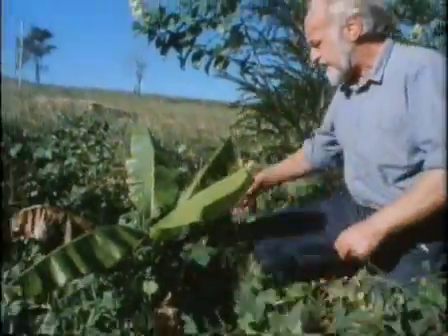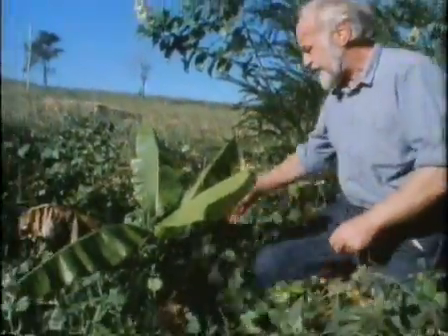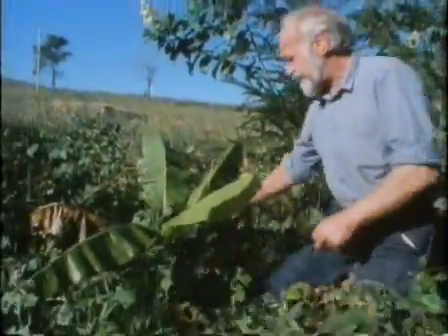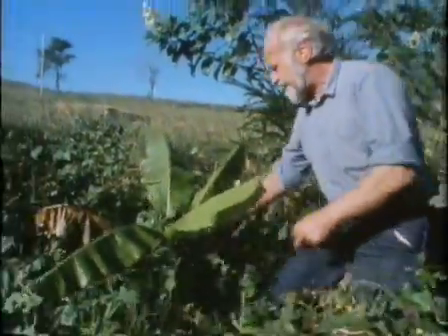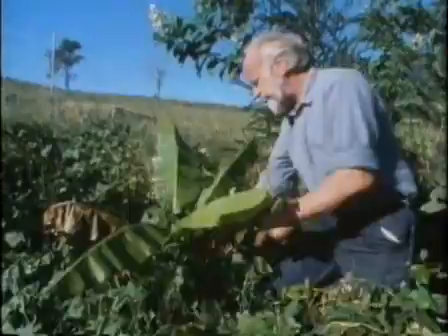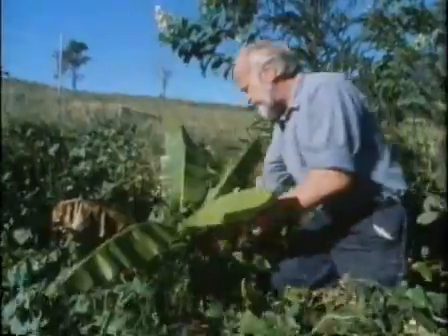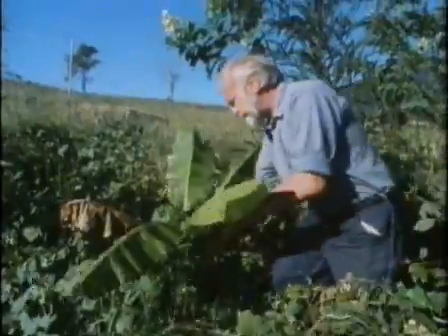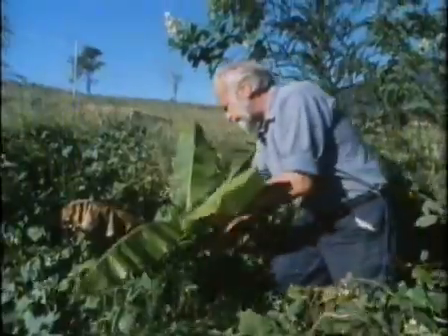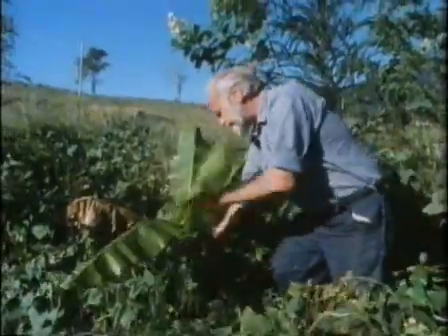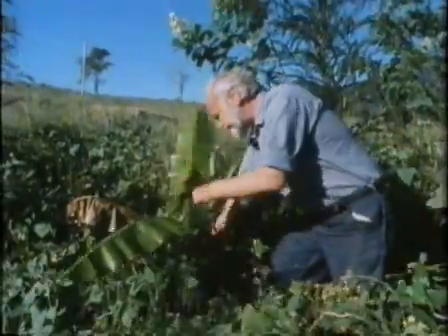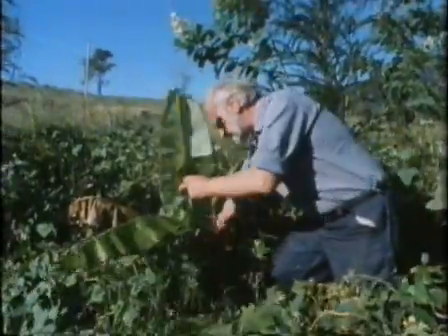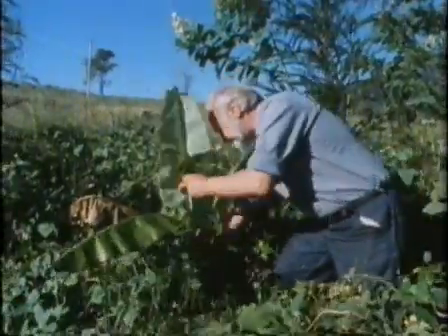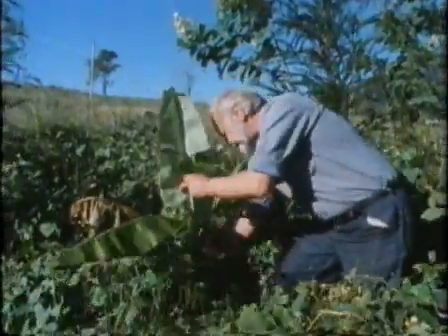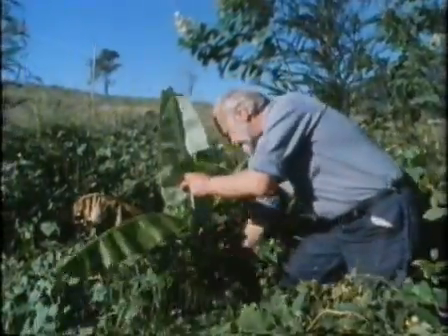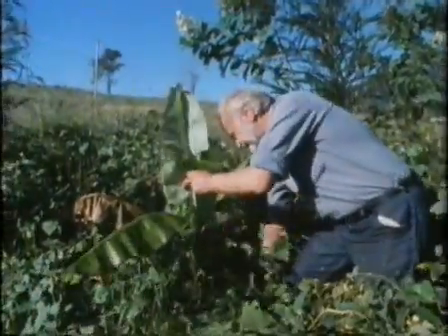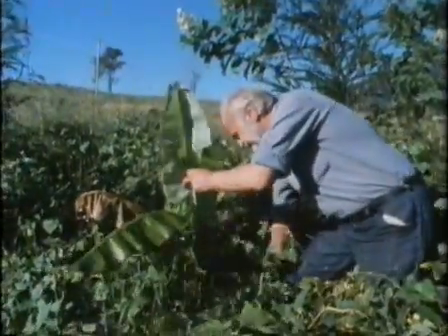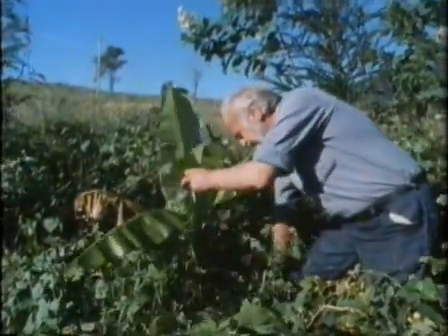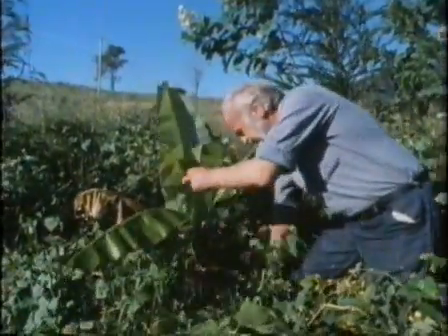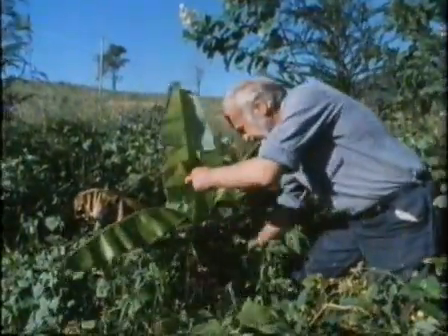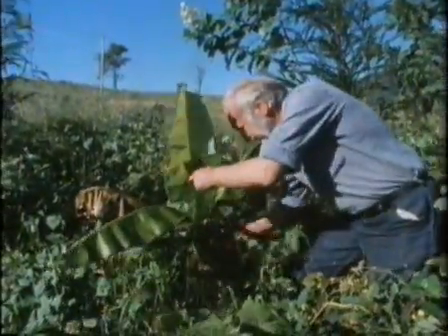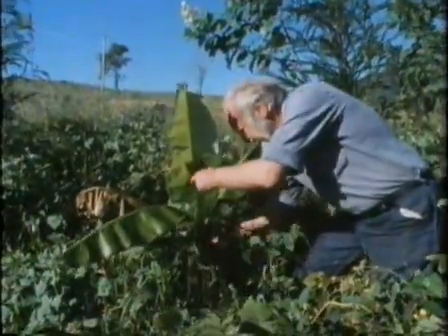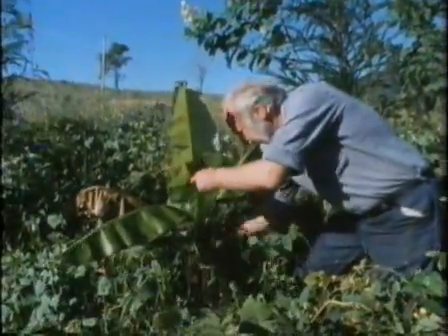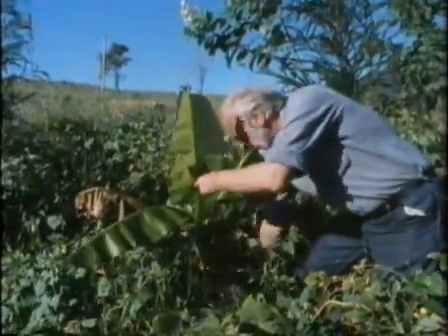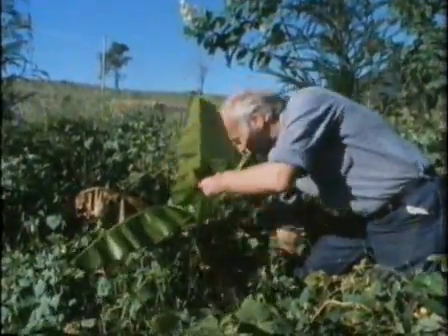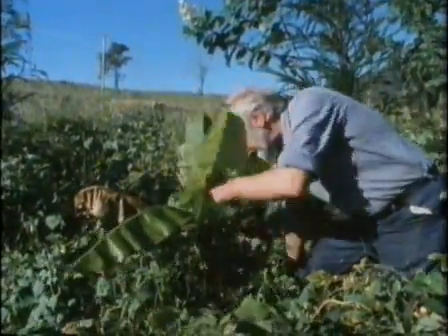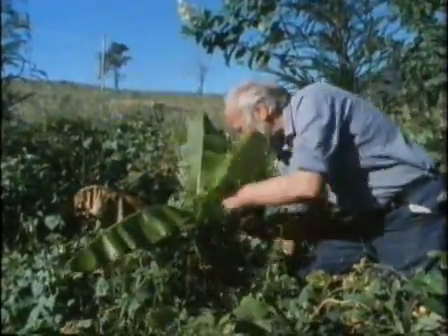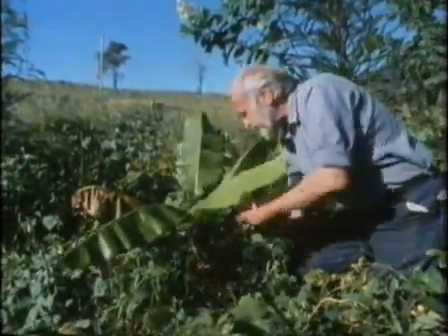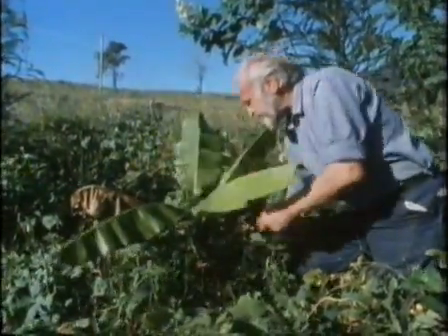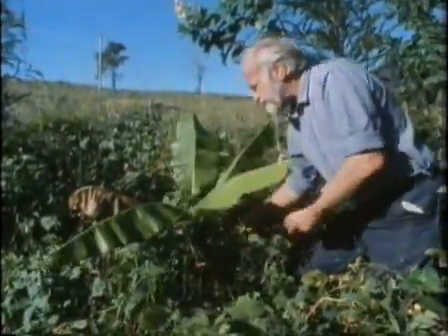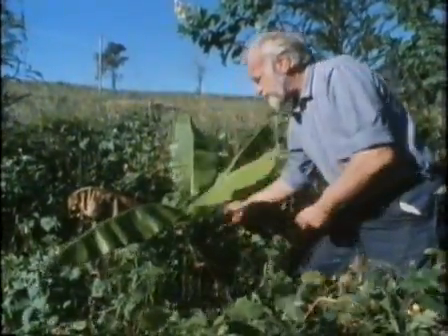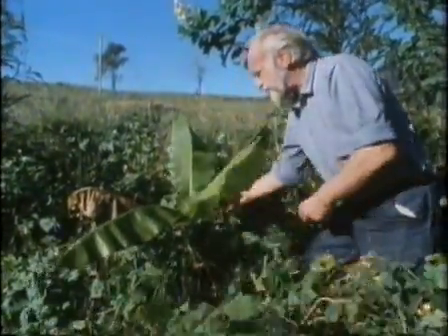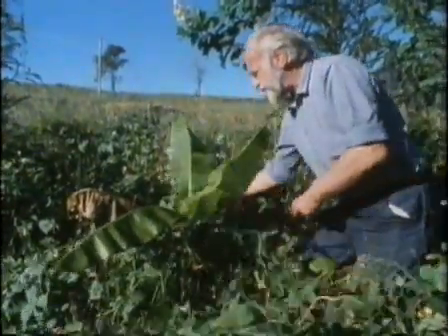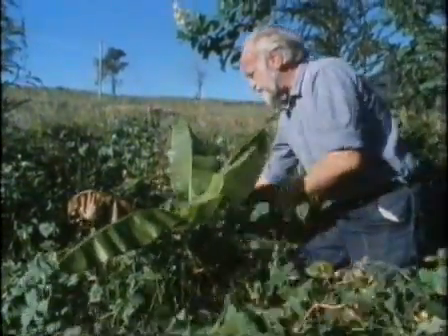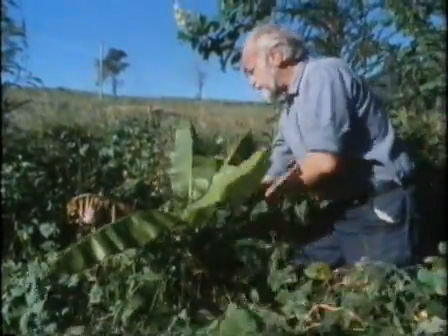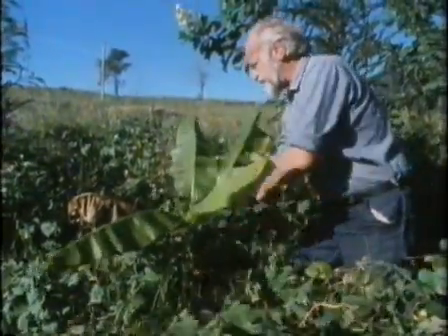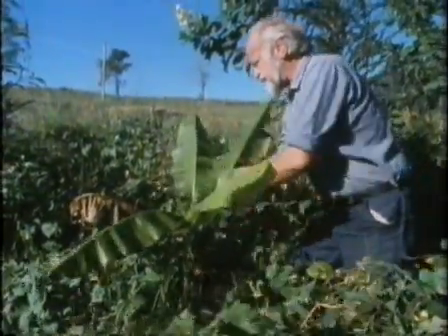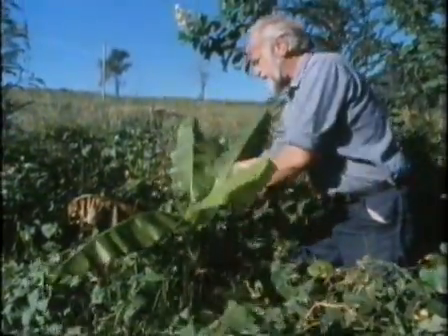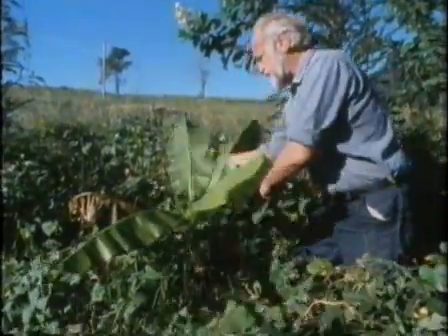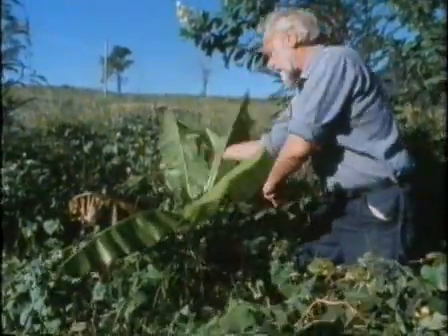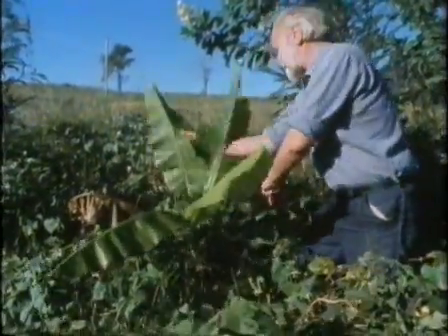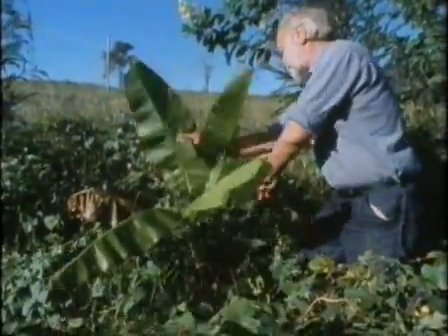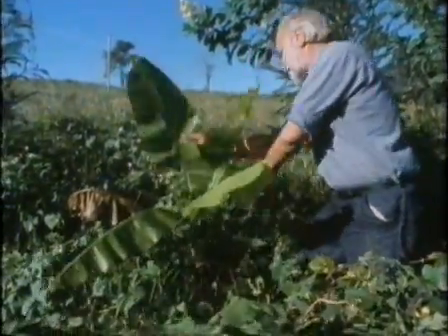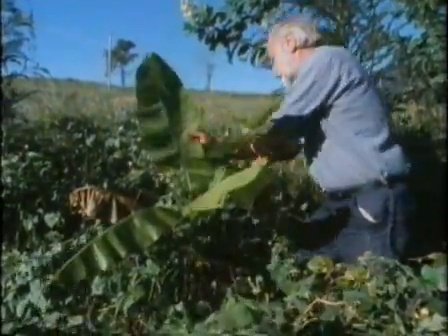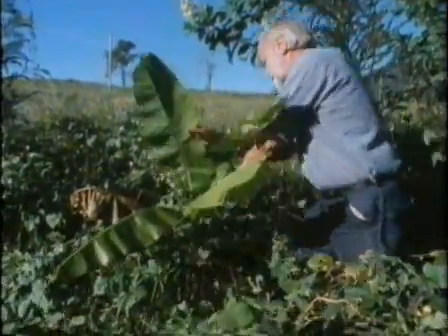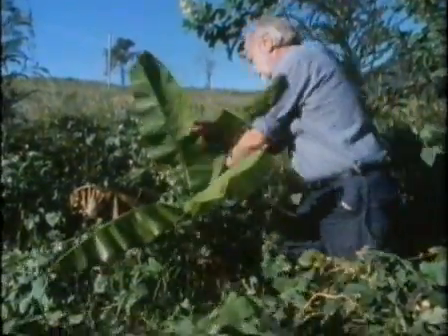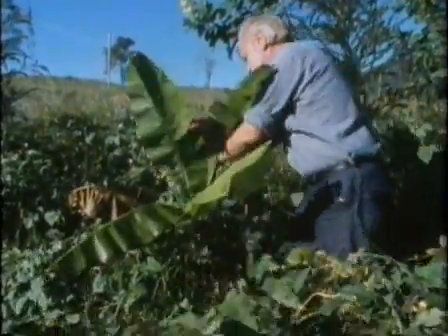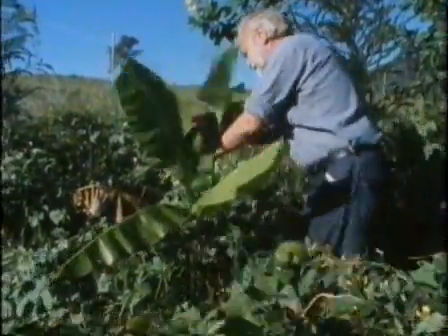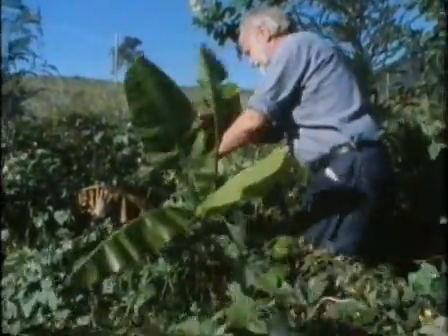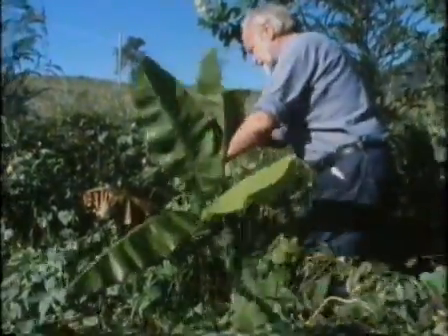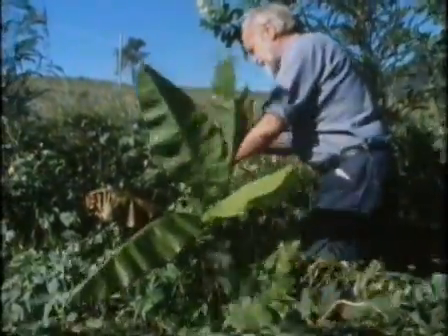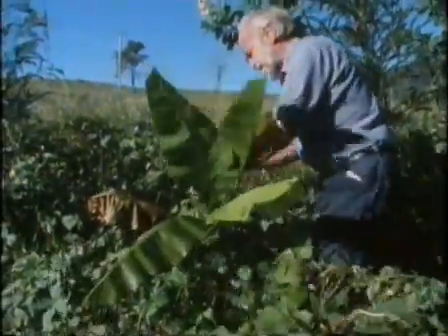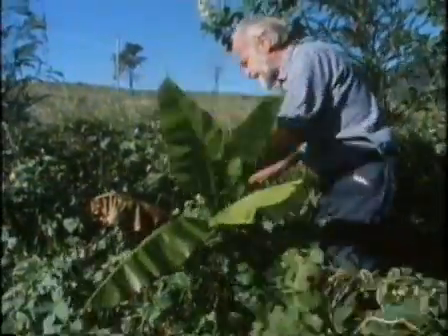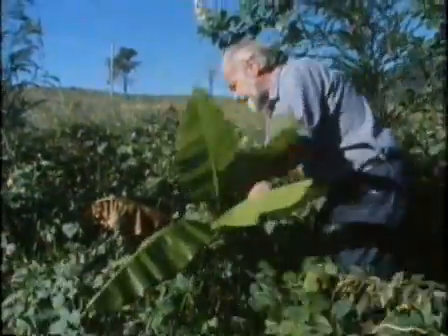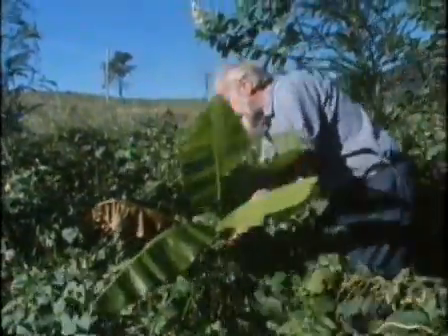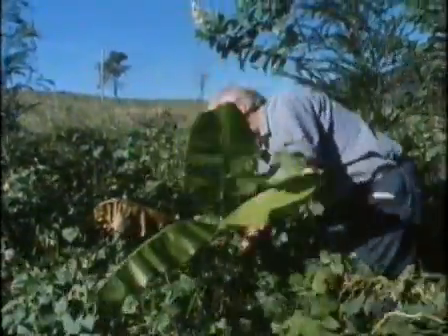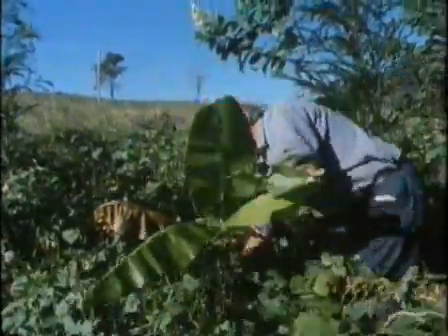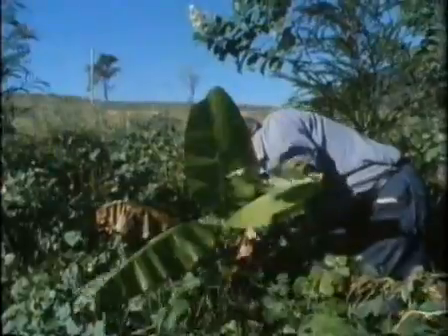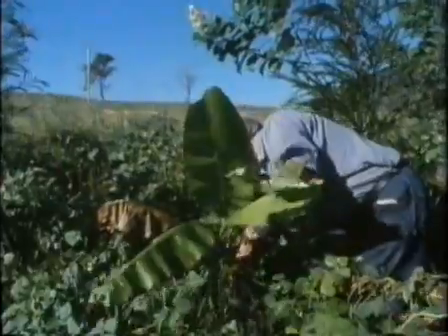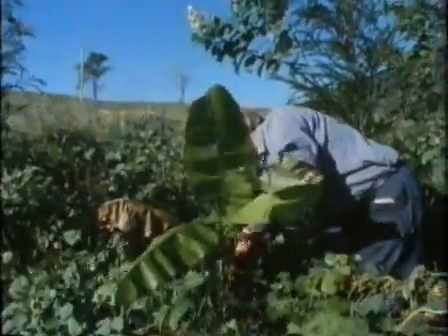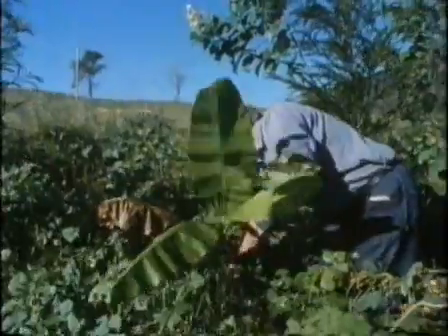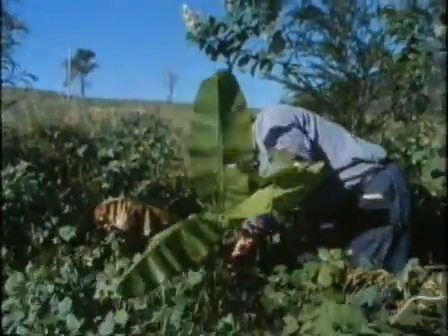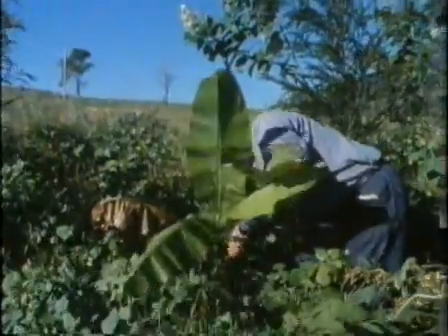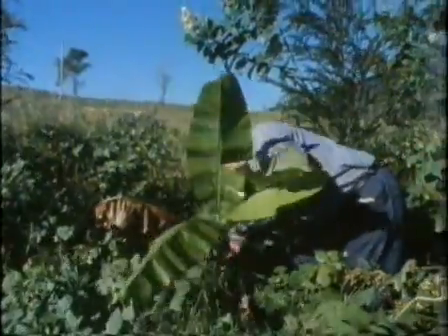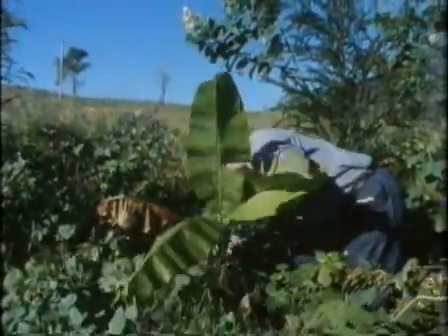So the only work the gardener needs to do is a leisurely stroll, whilst admiring the wonders of nature at work.